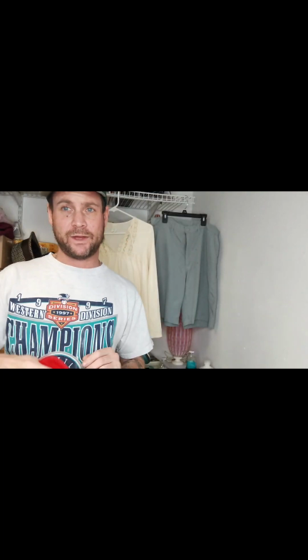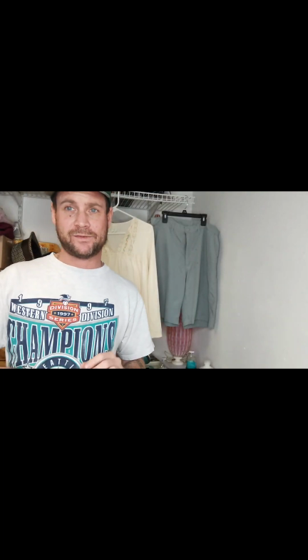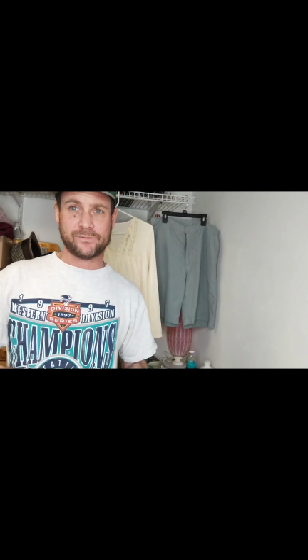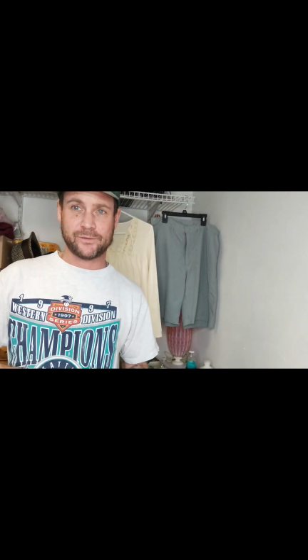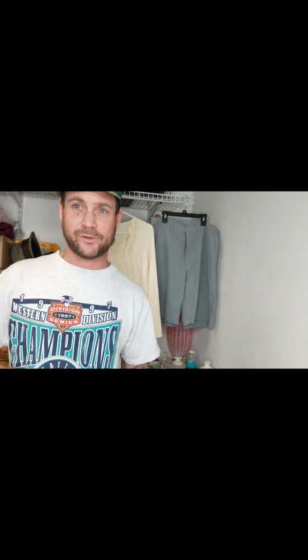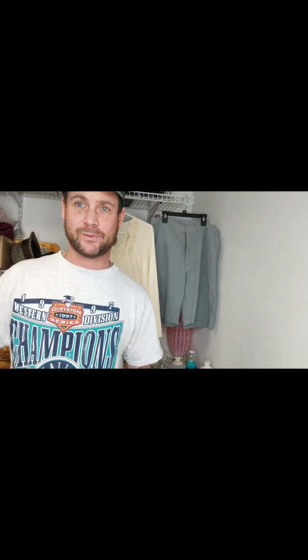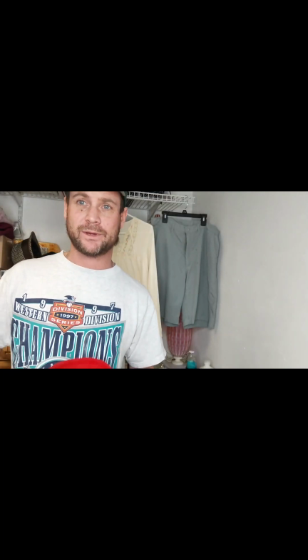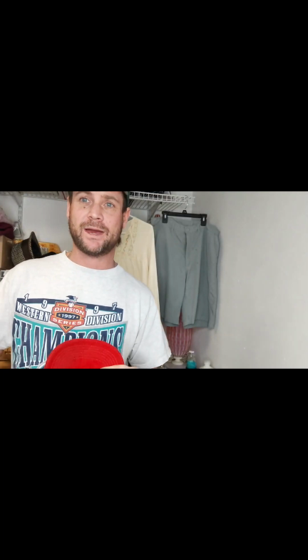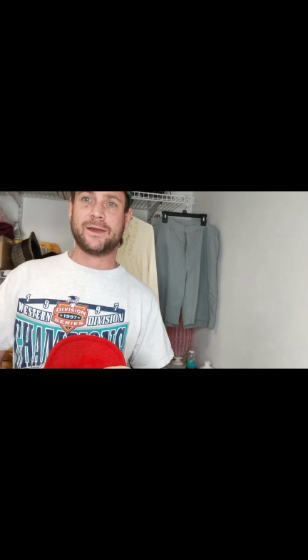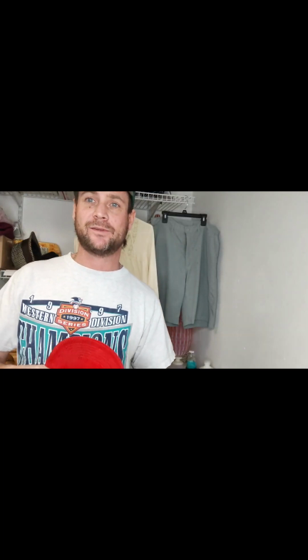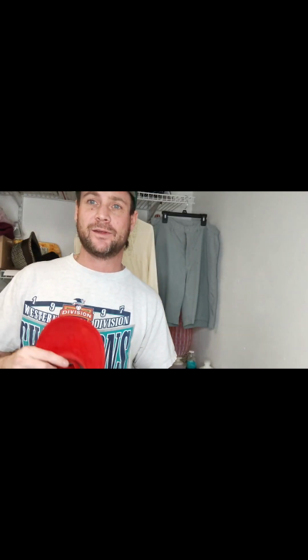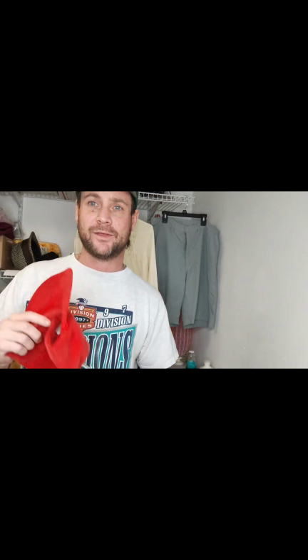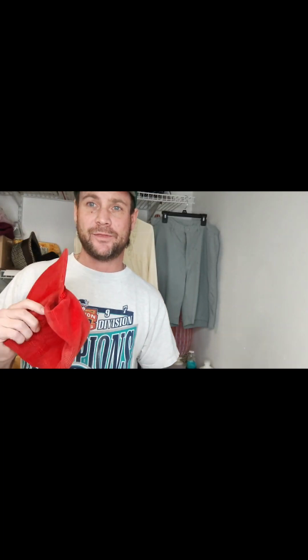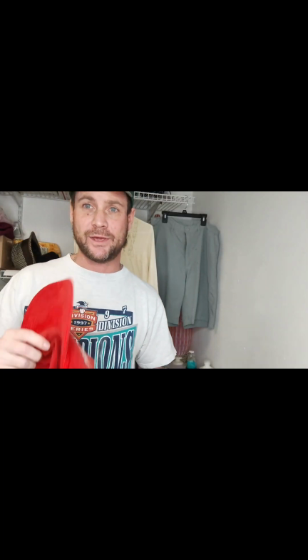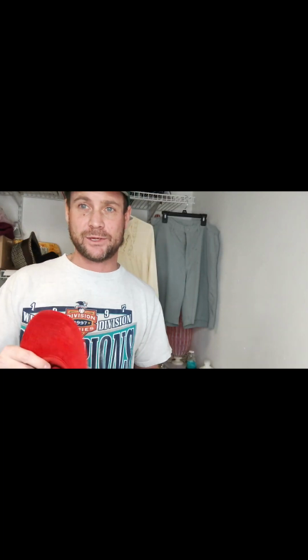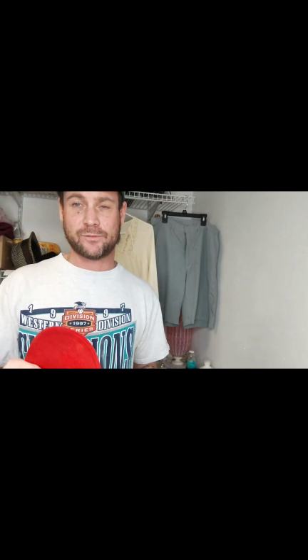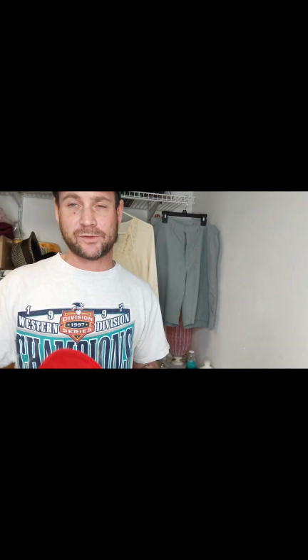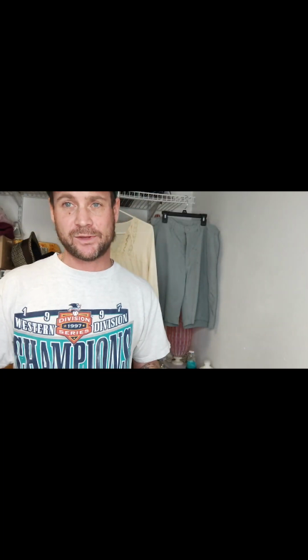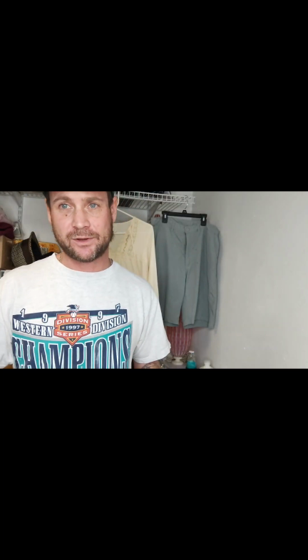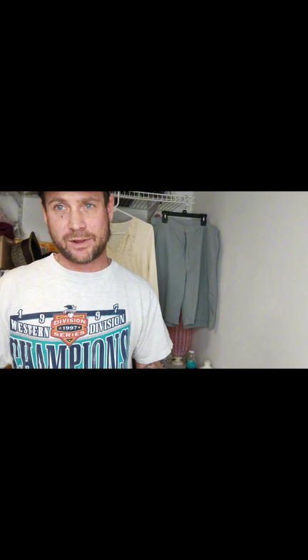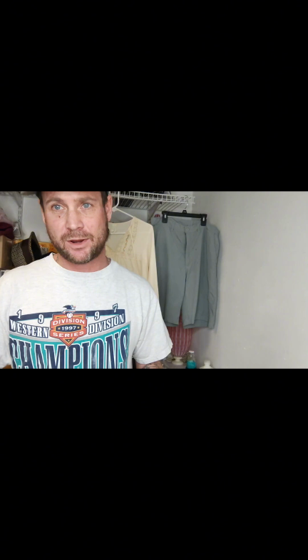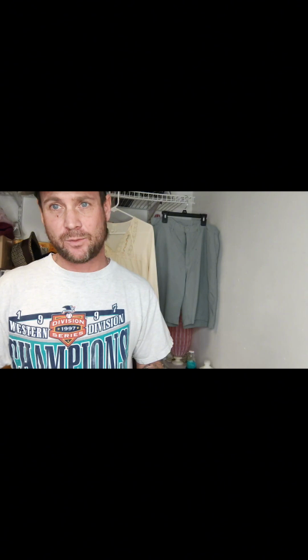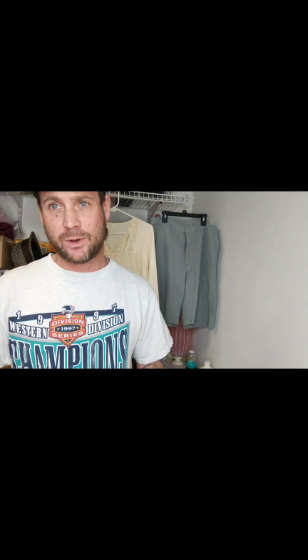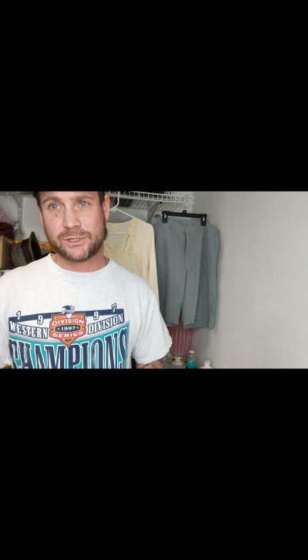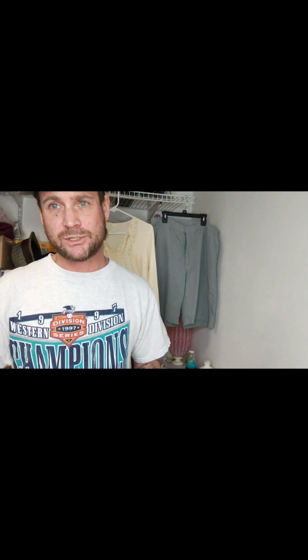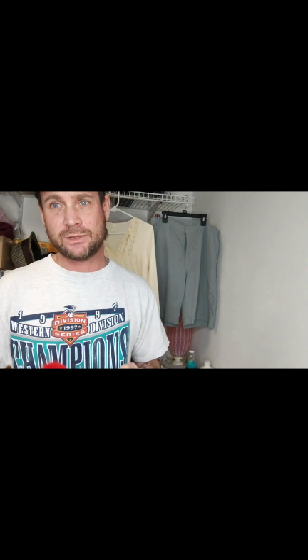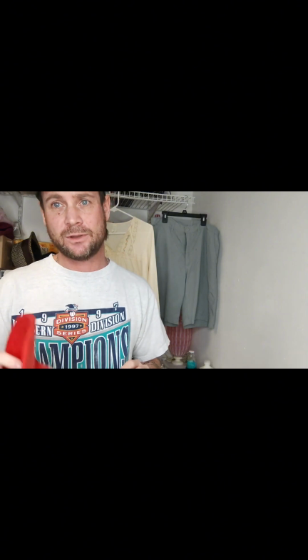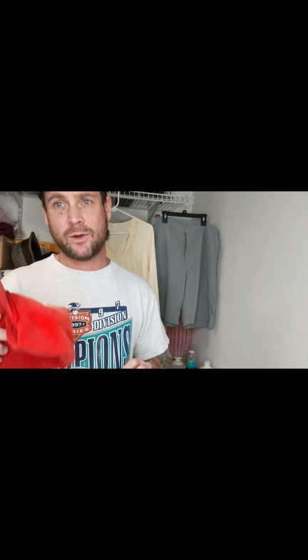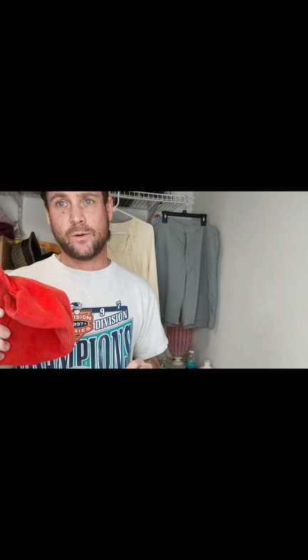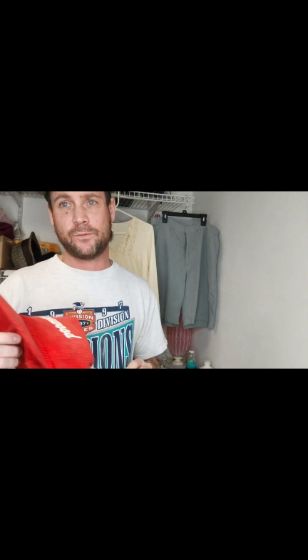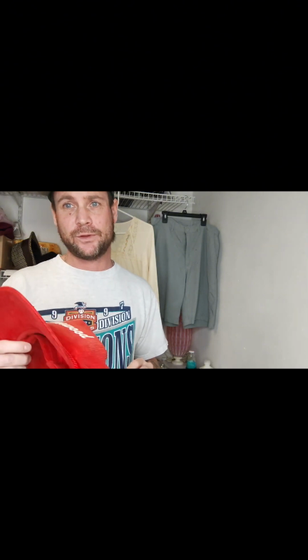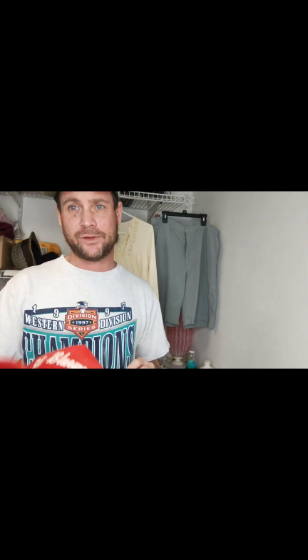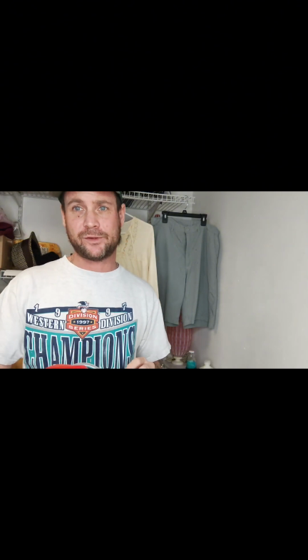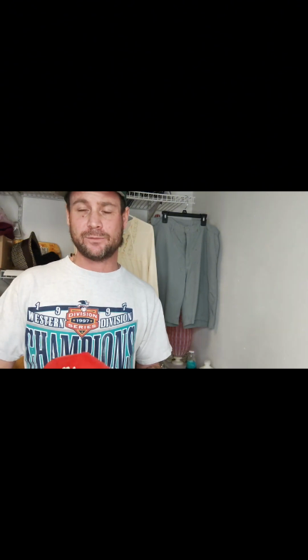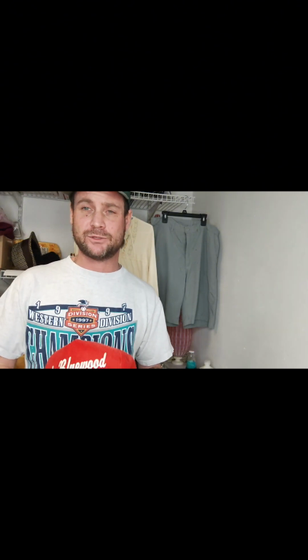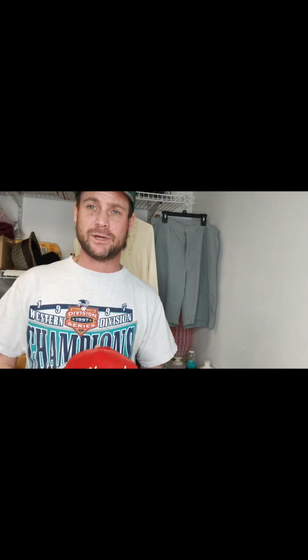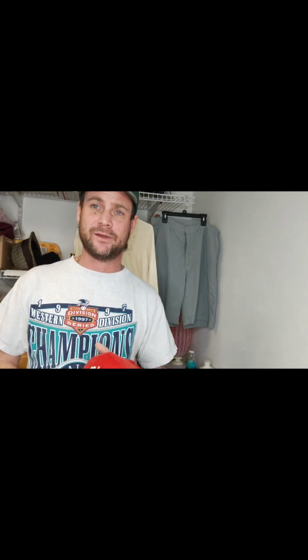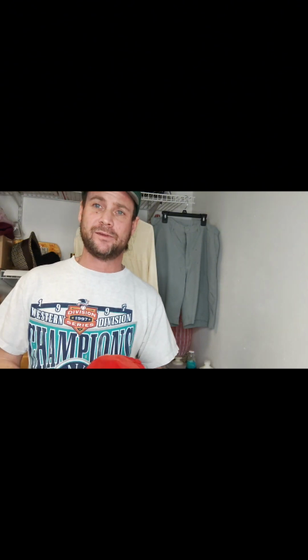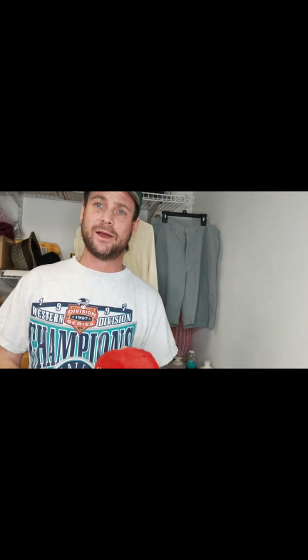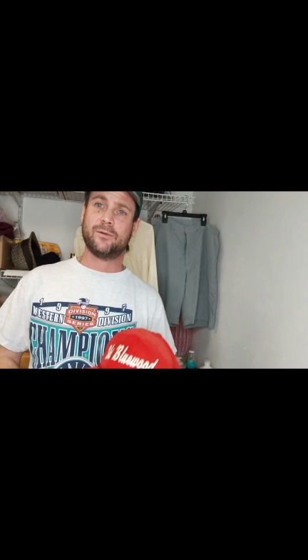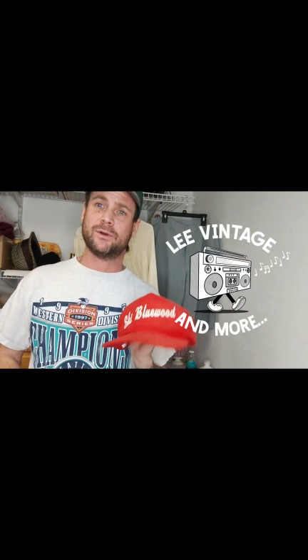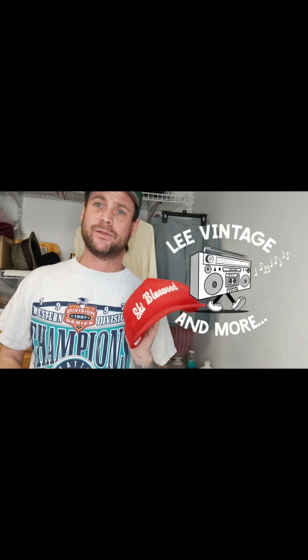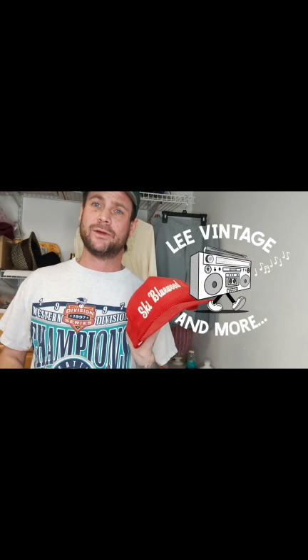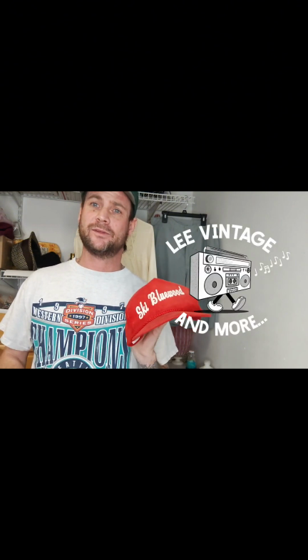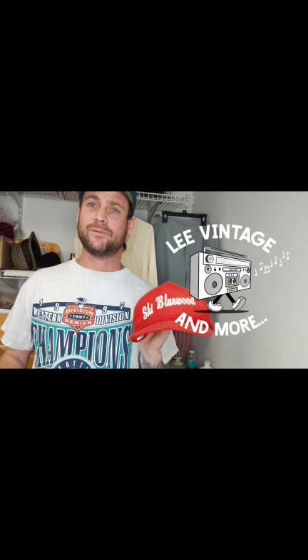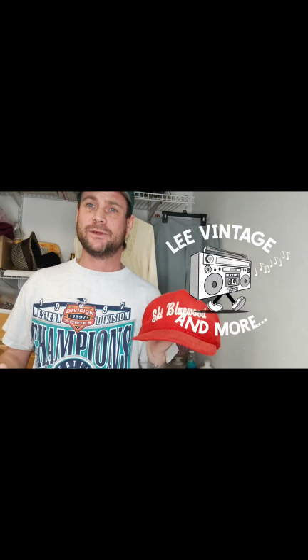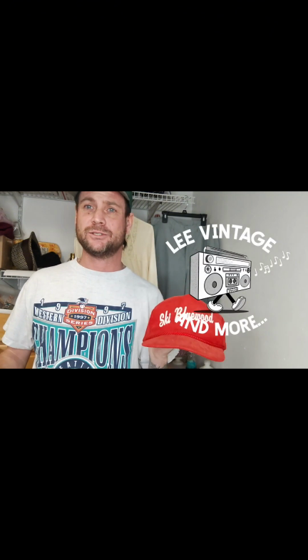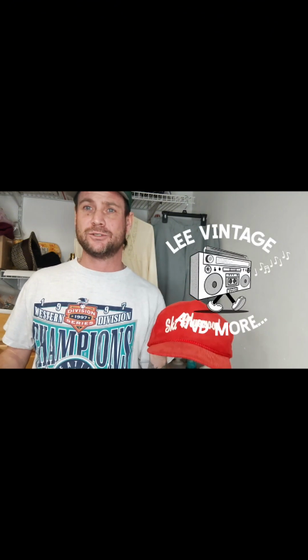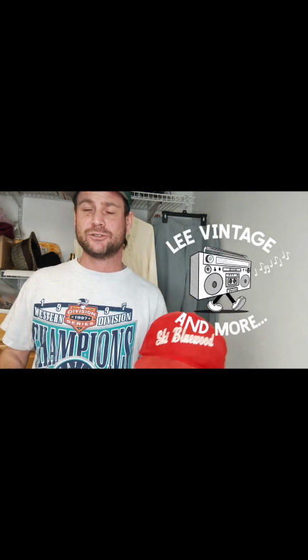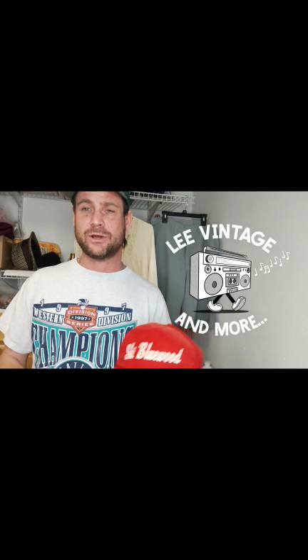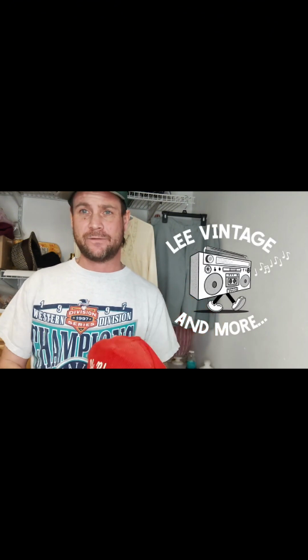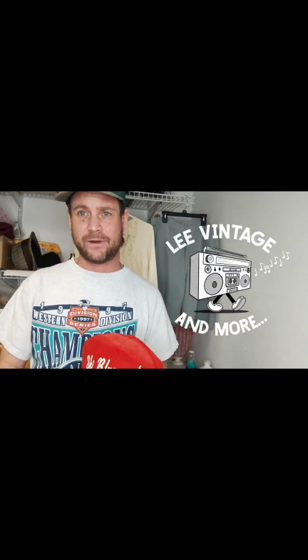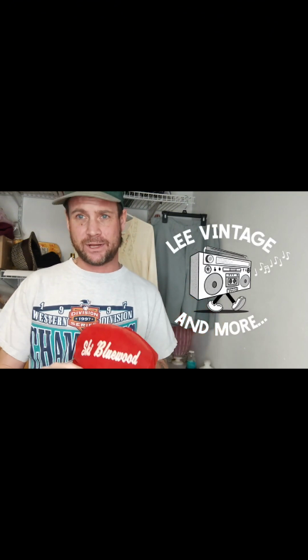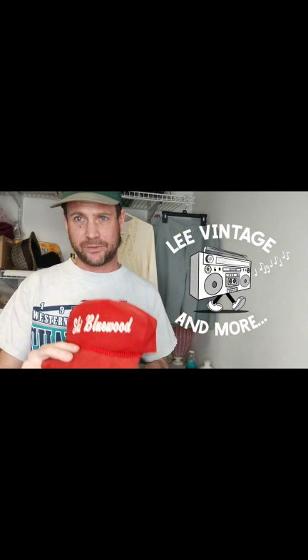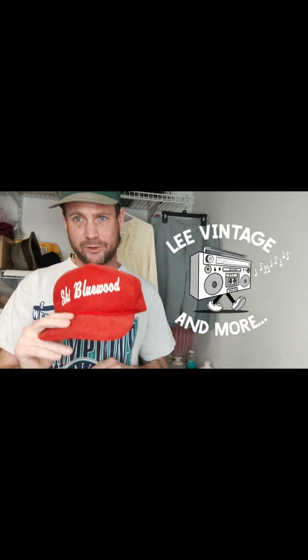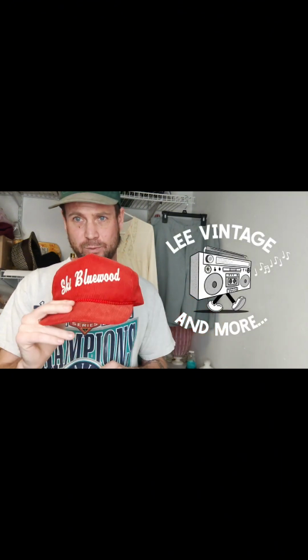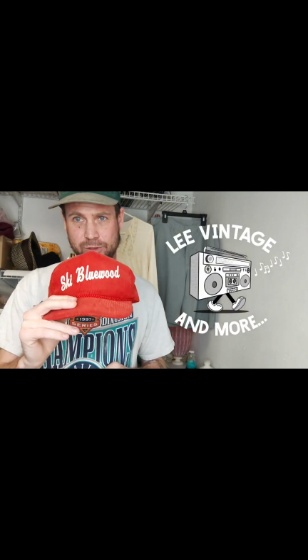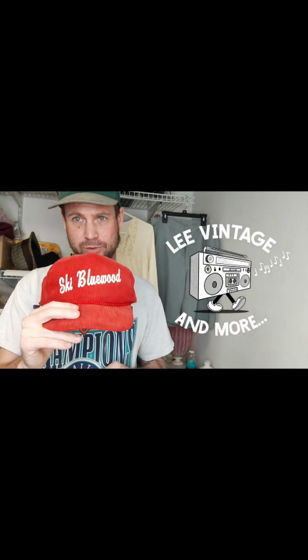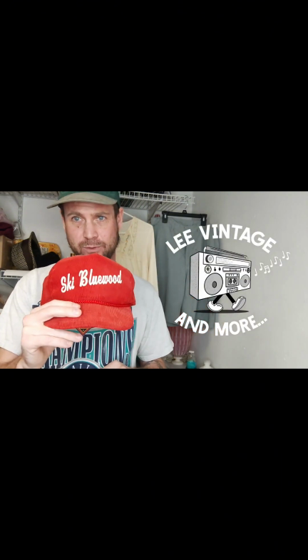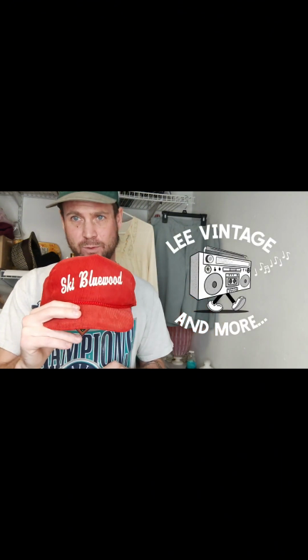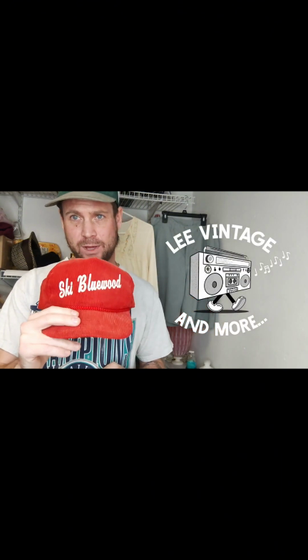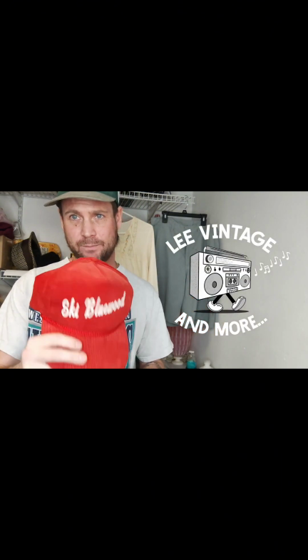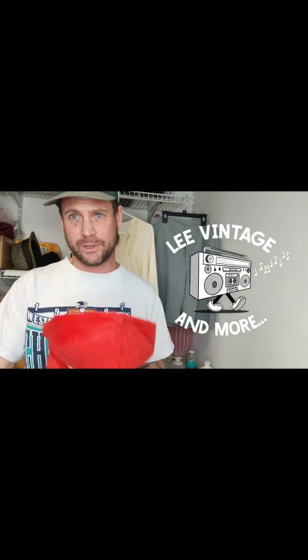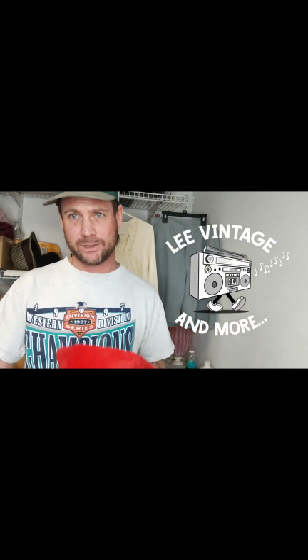That's it for this one, guys. Thank you for sticking around and watching. Hopefully this helps you out with some things you should try to find out there when you're out picking.